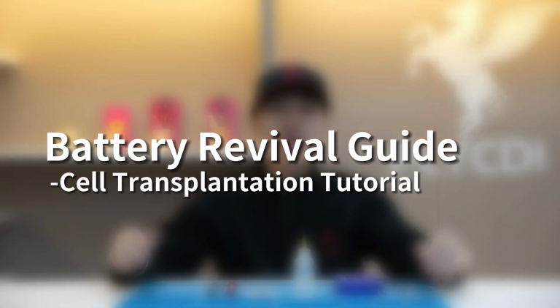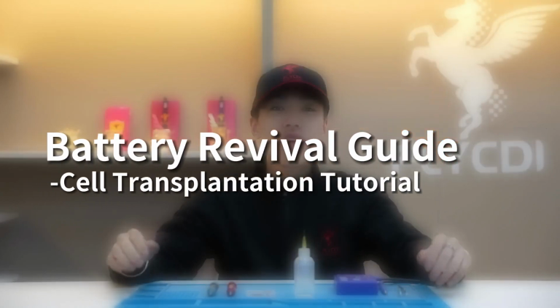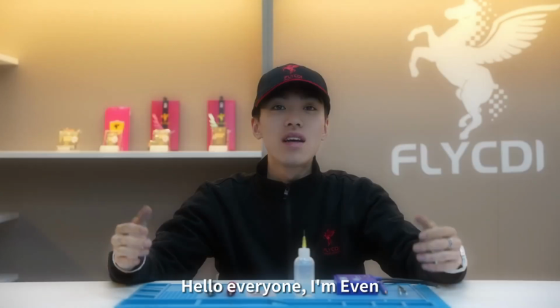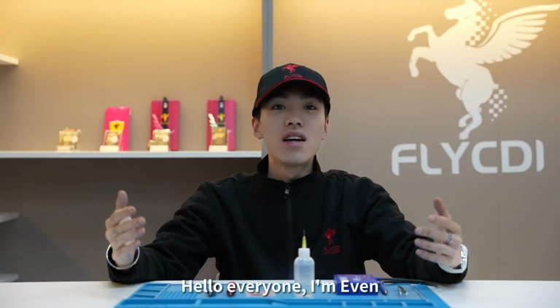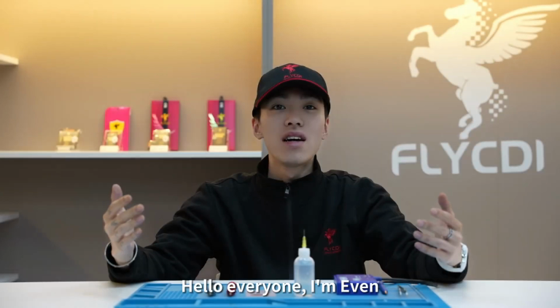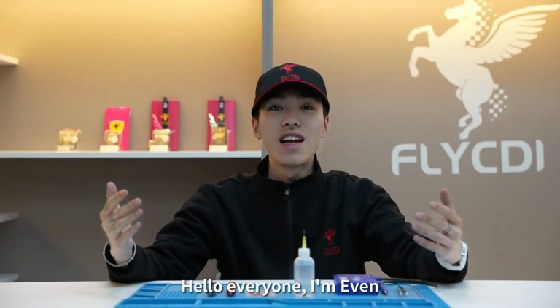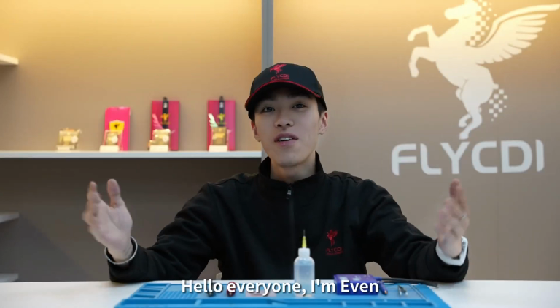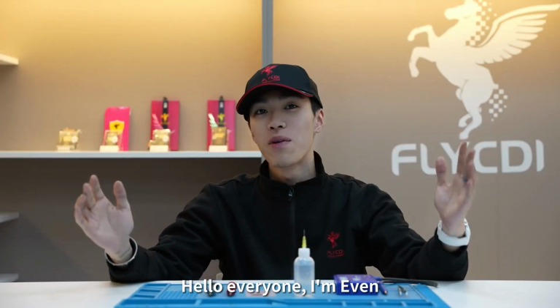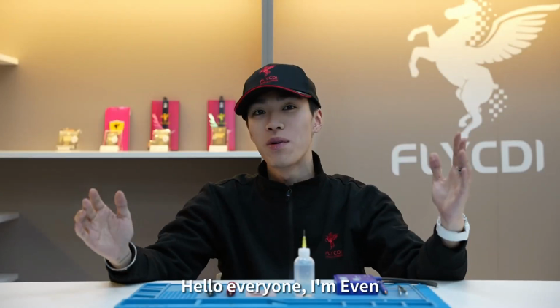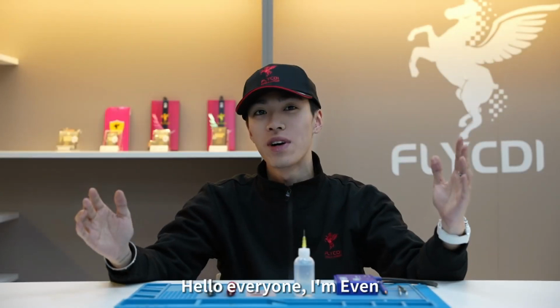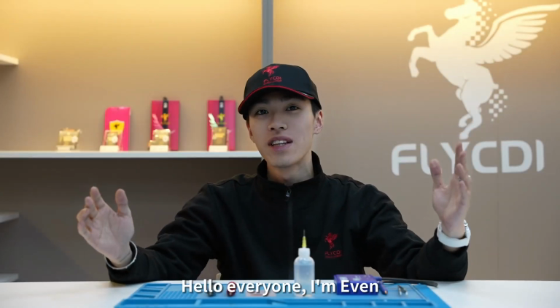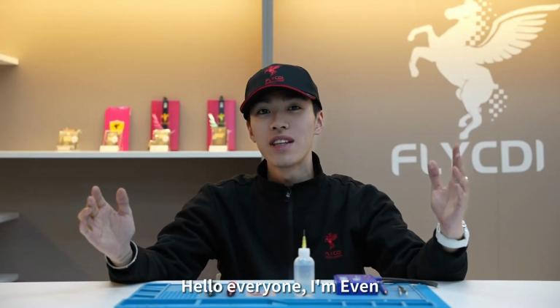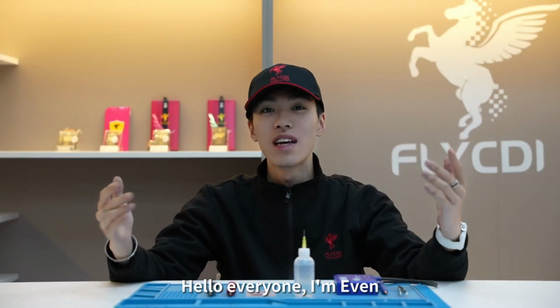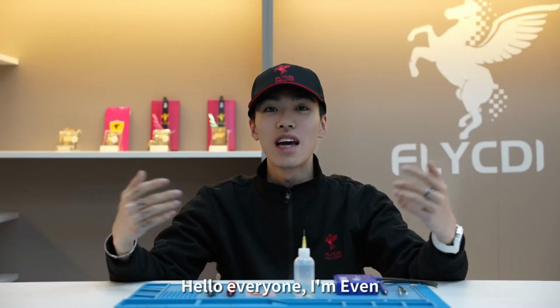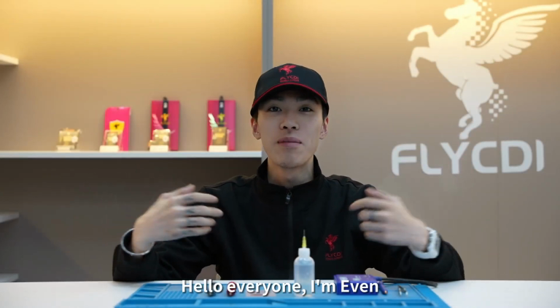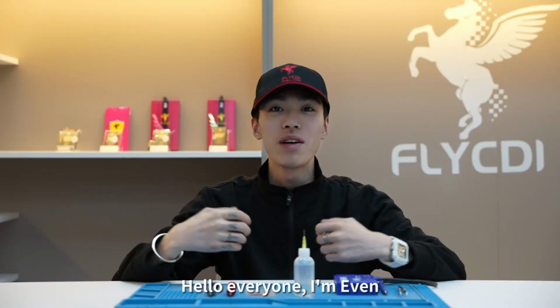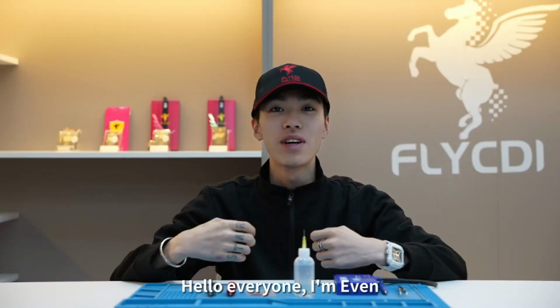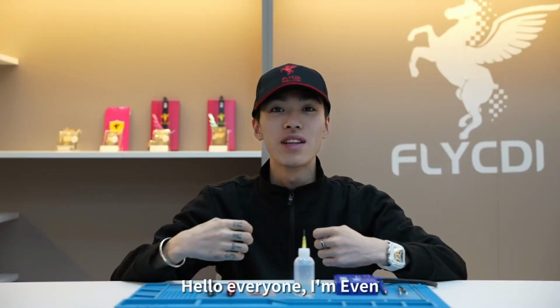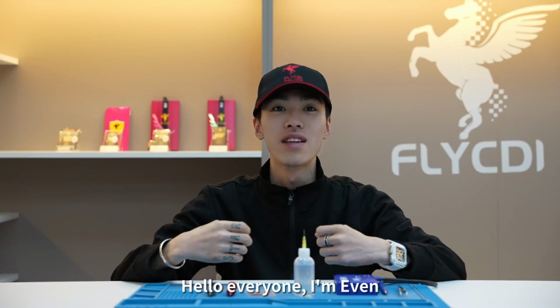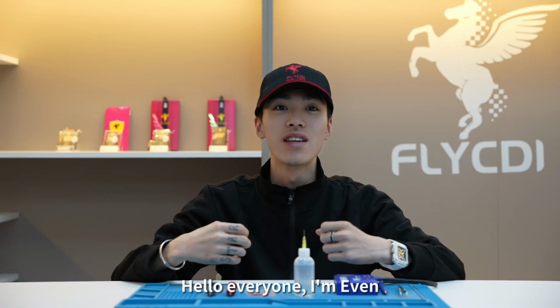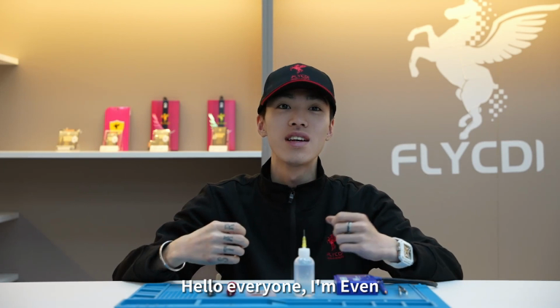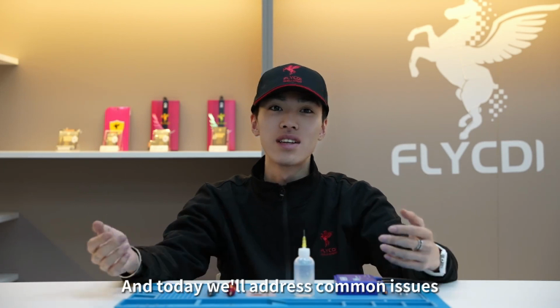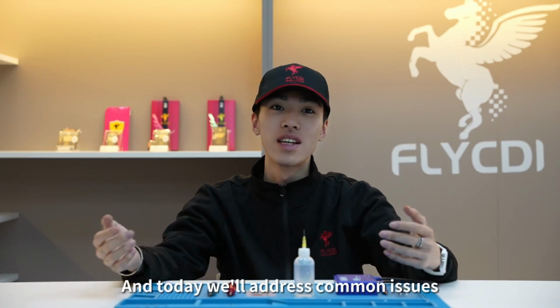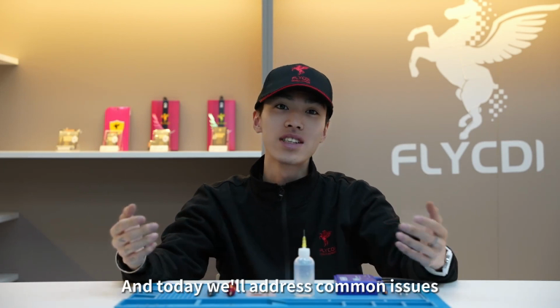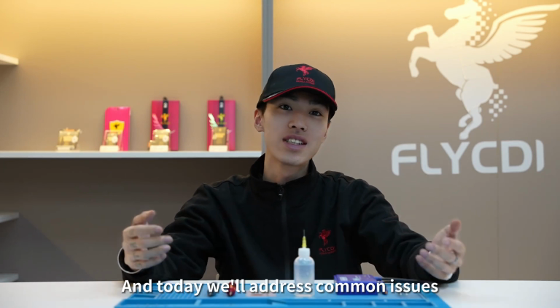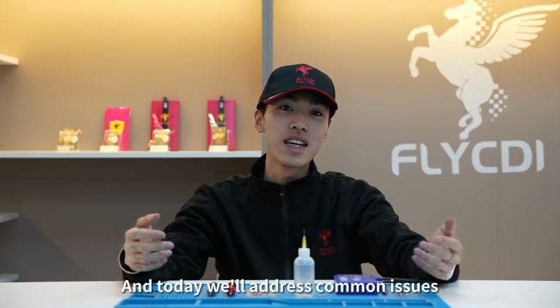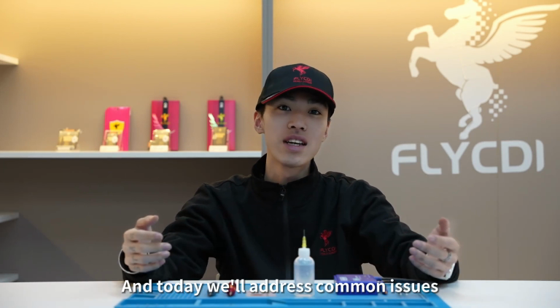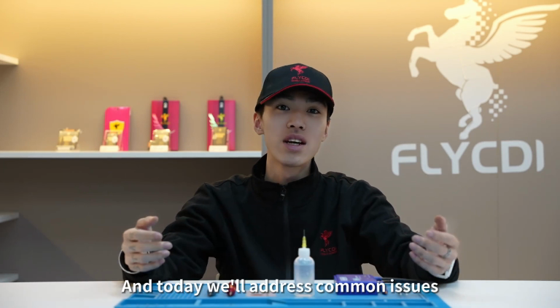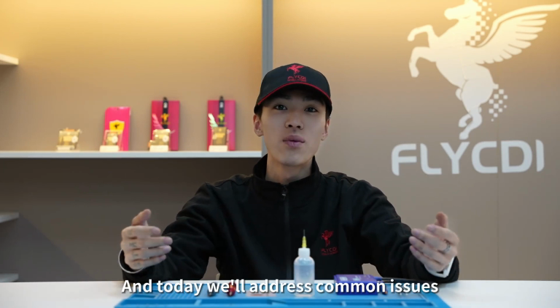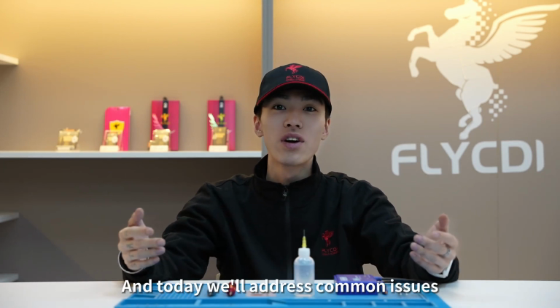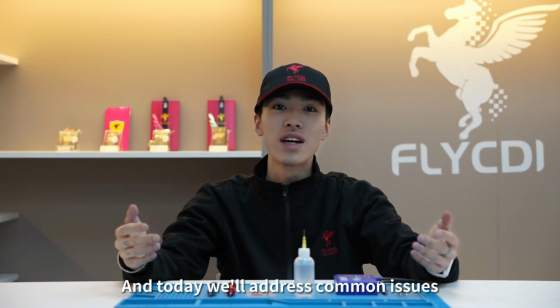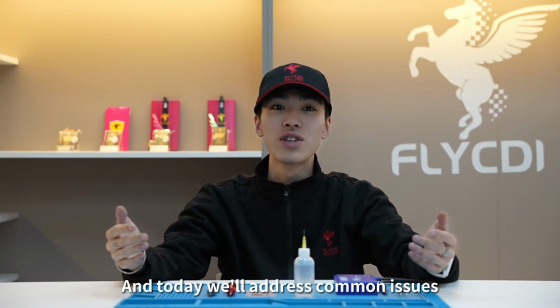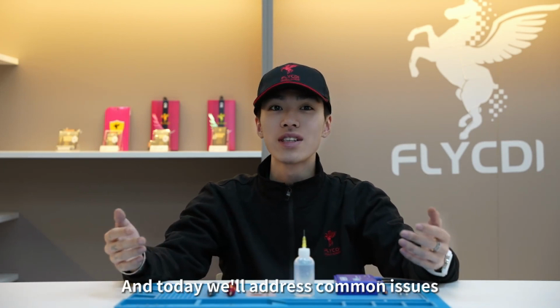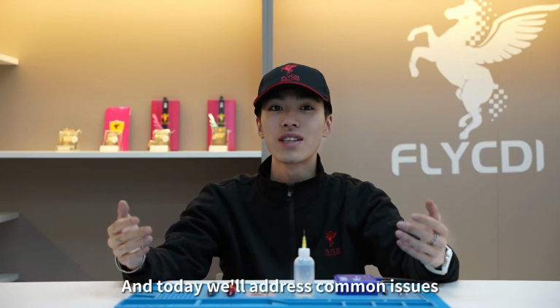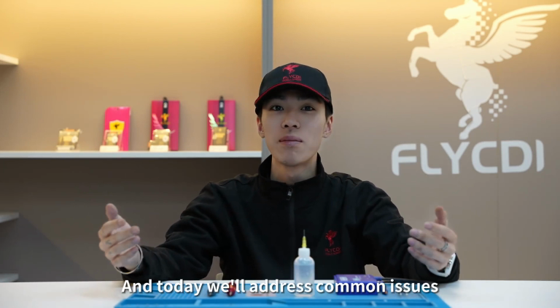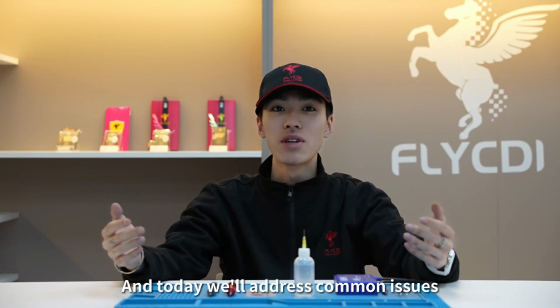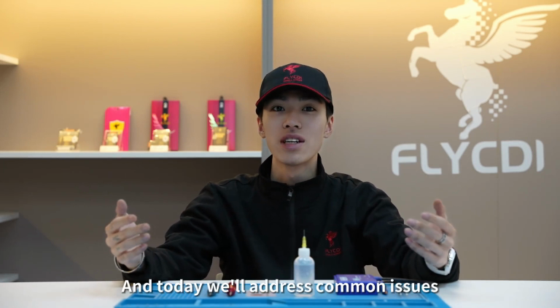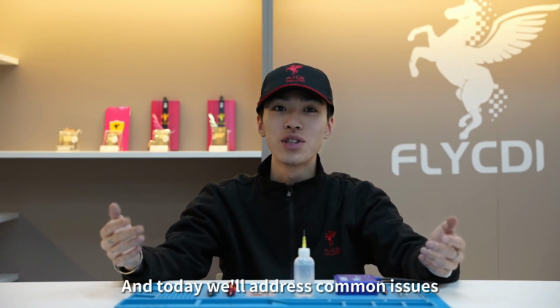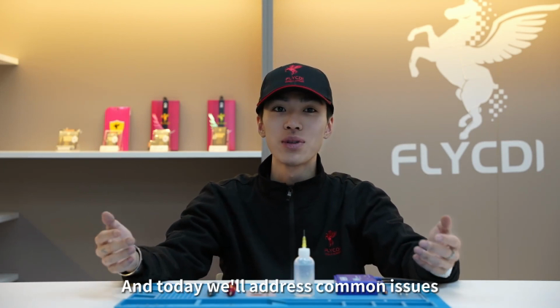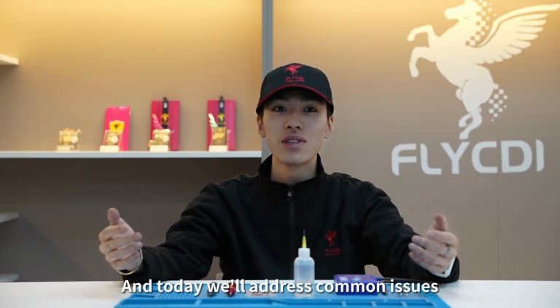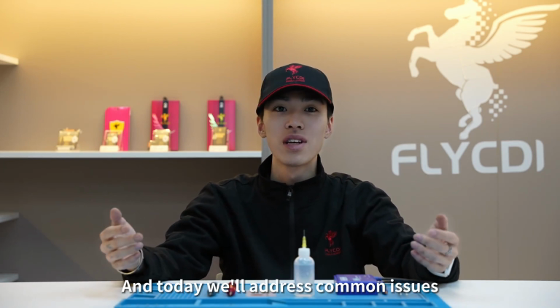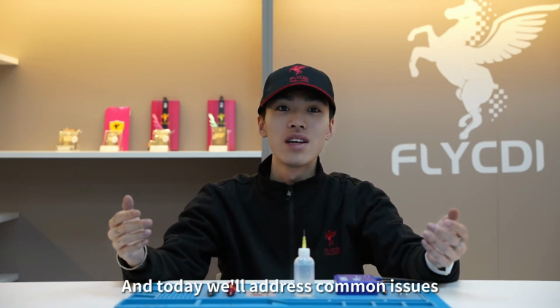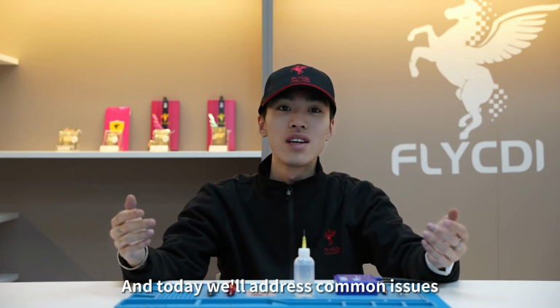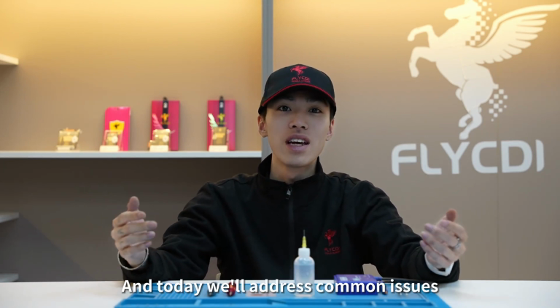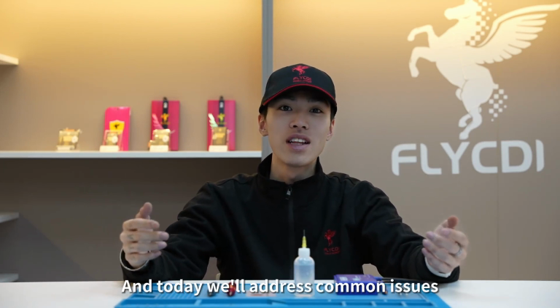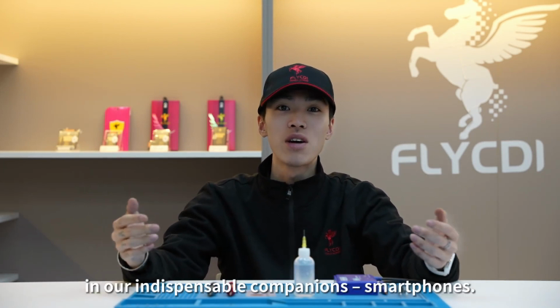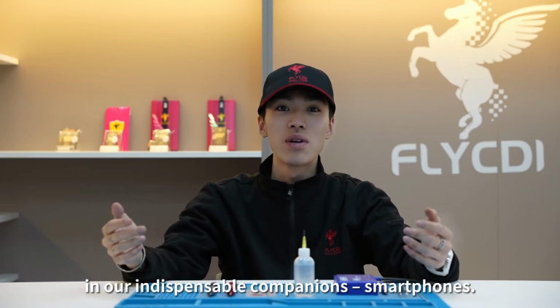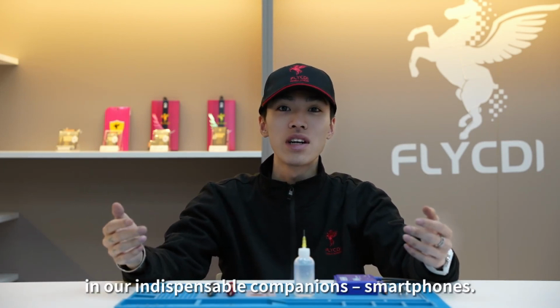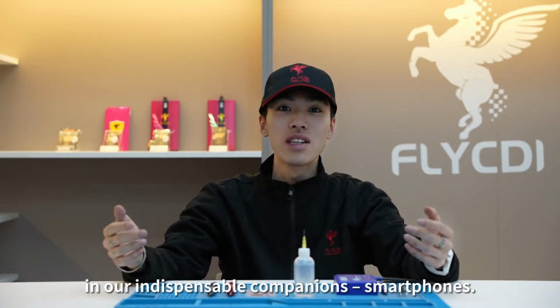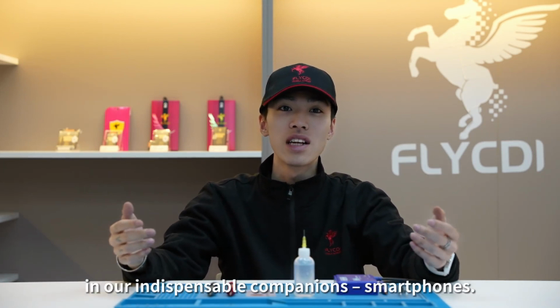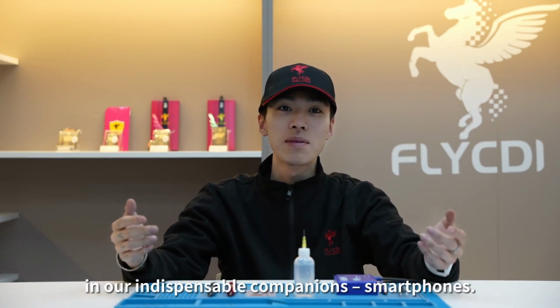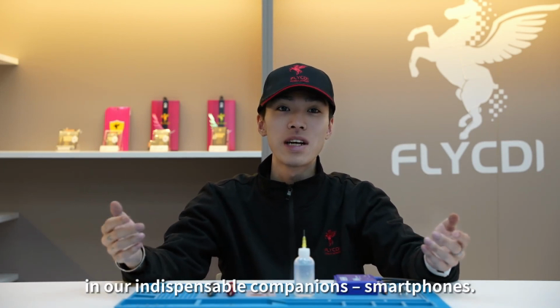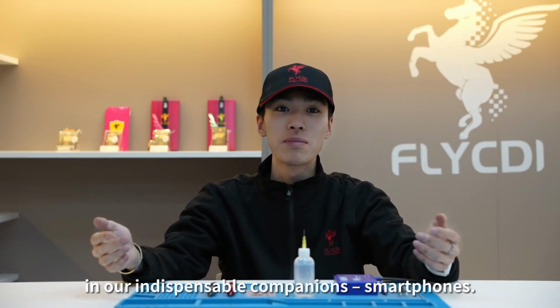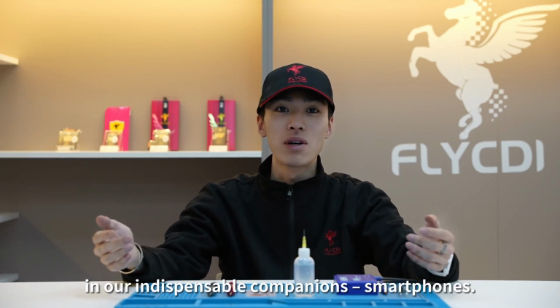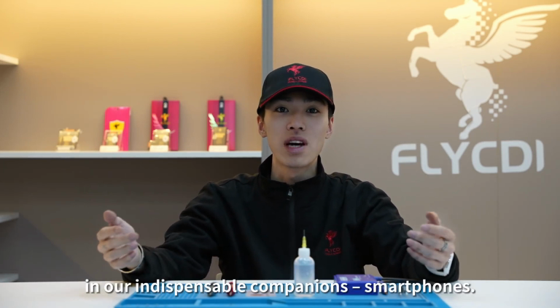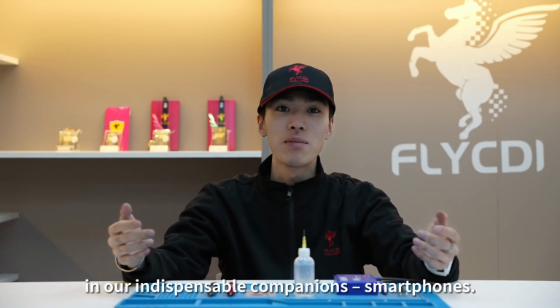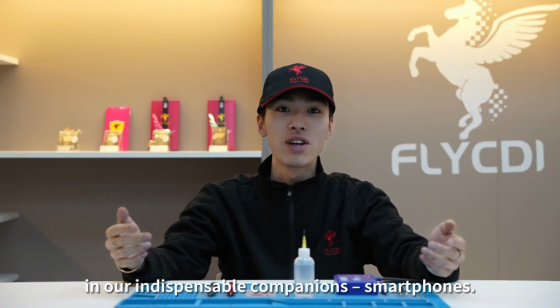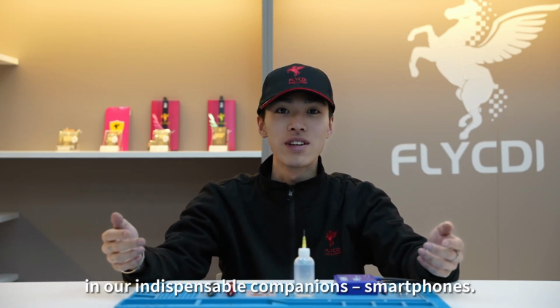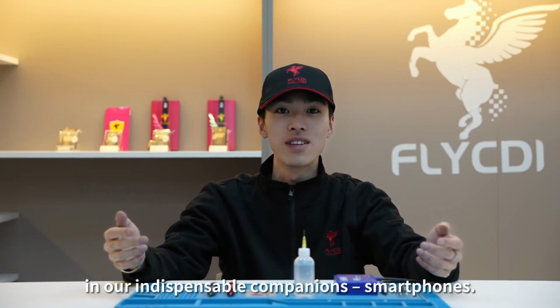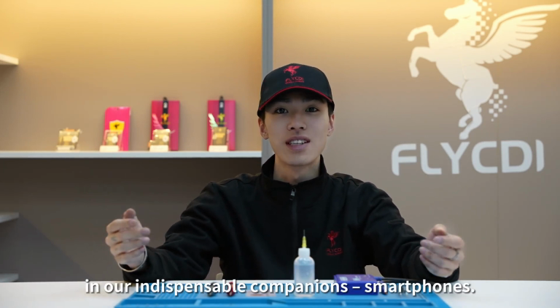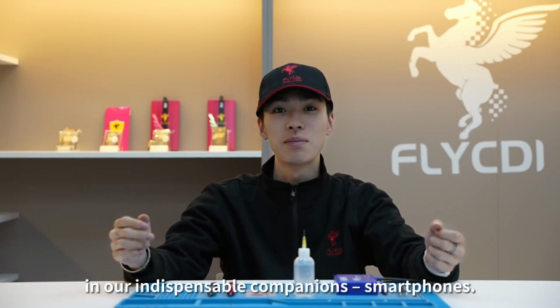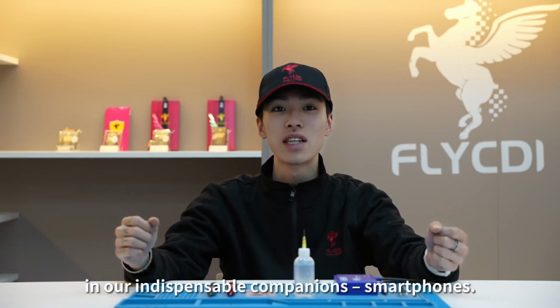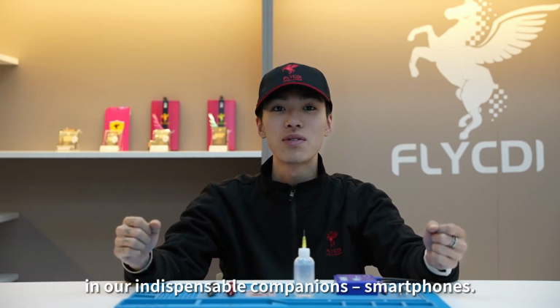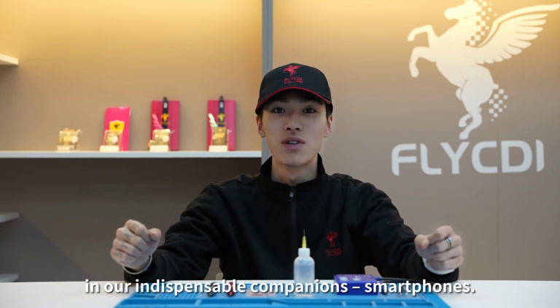Hello everyone, I'm Ivan, and today we'll address common issues in our indispensable companion smartphones.